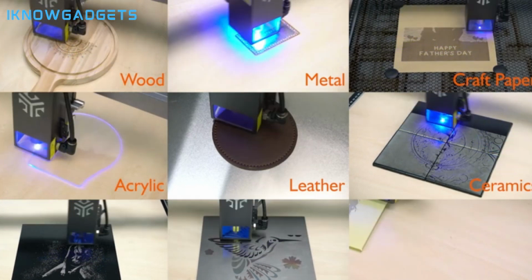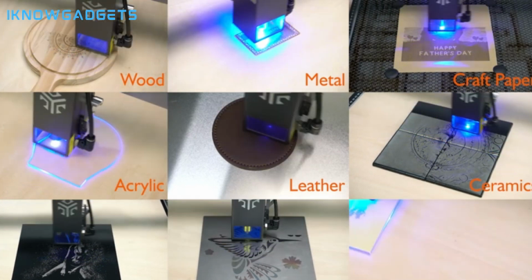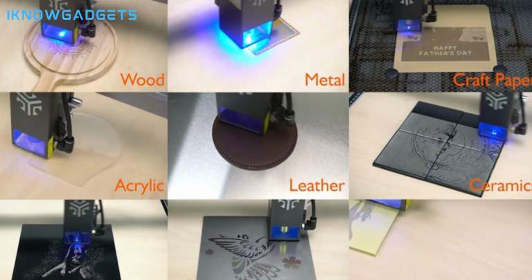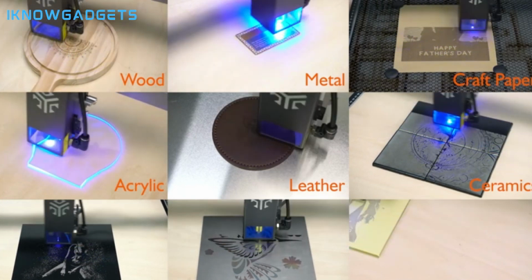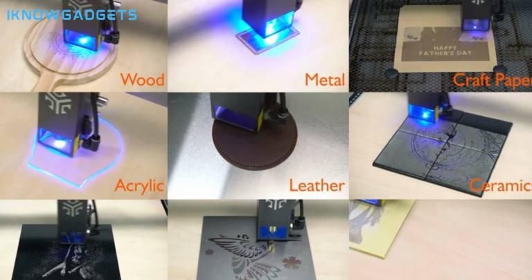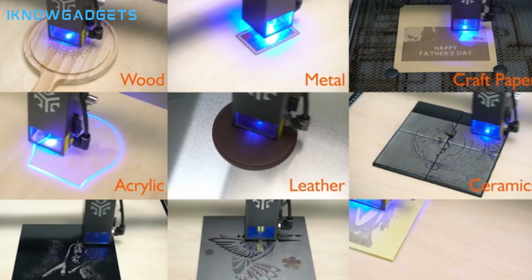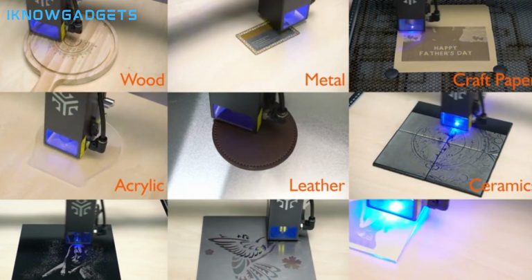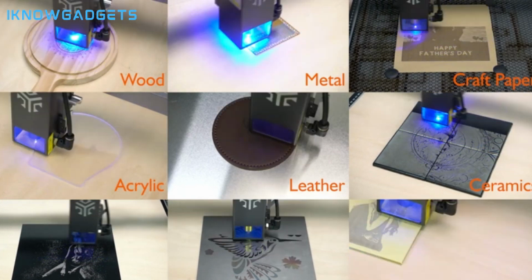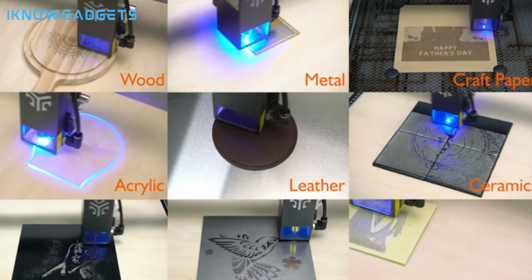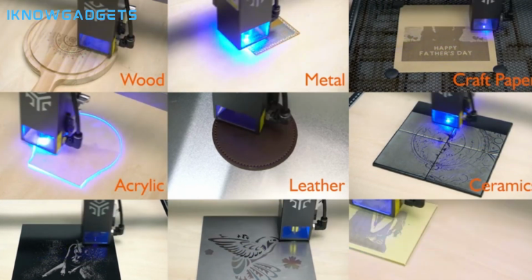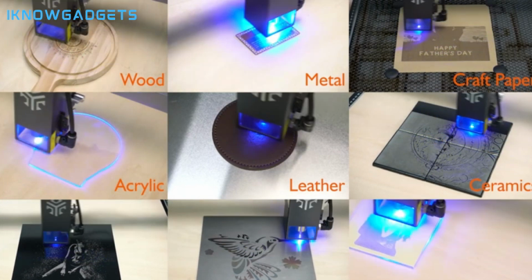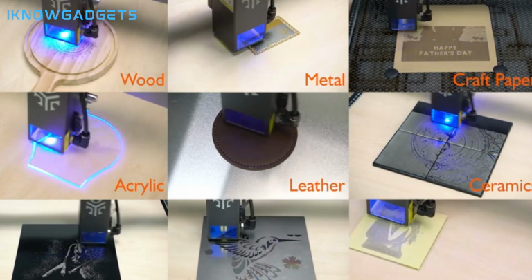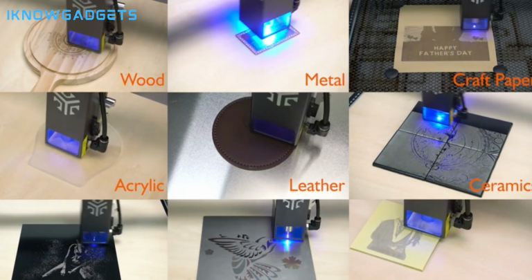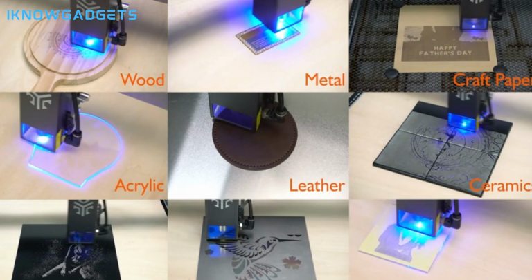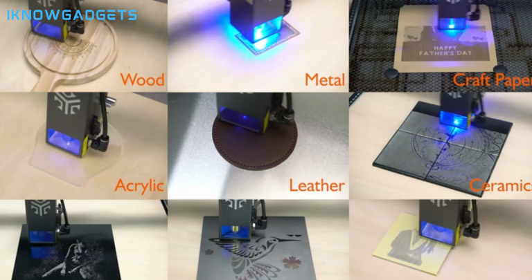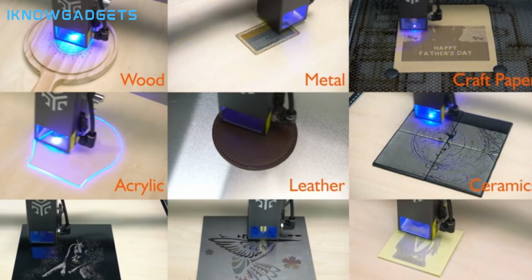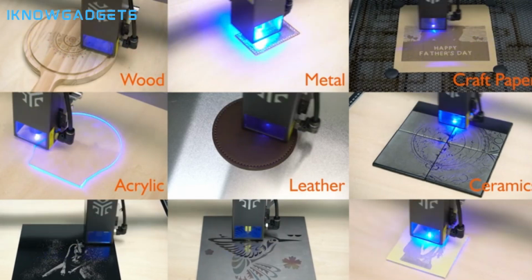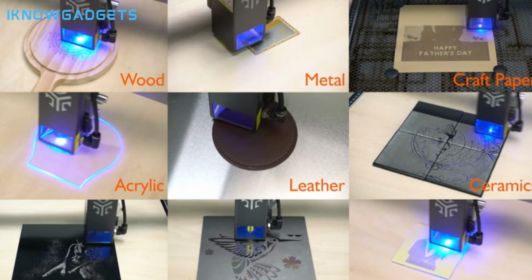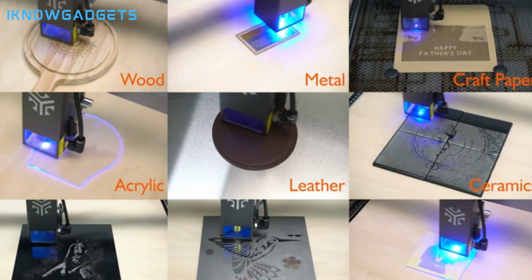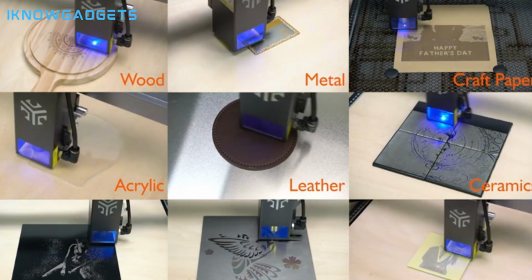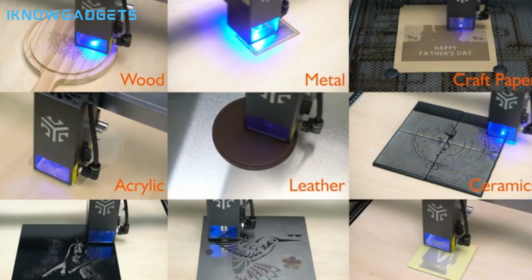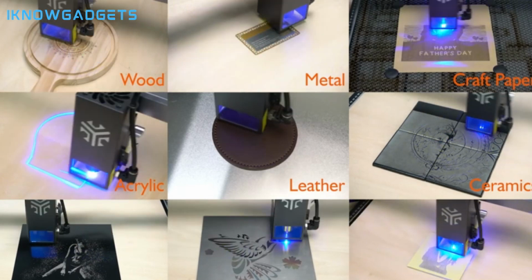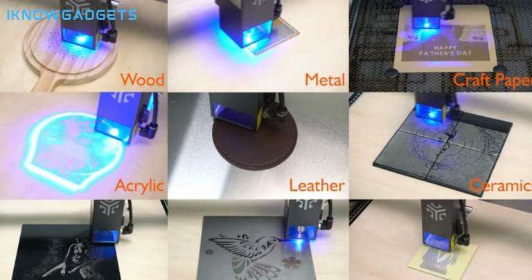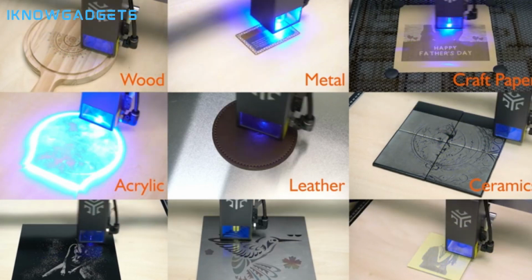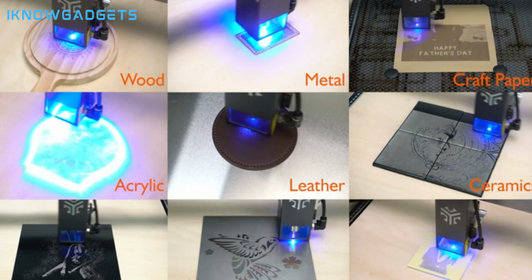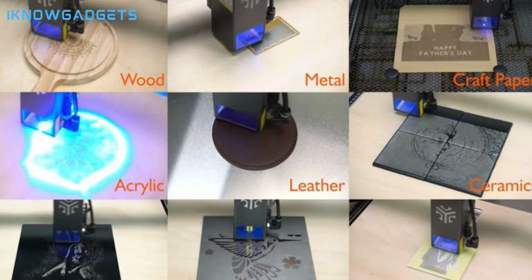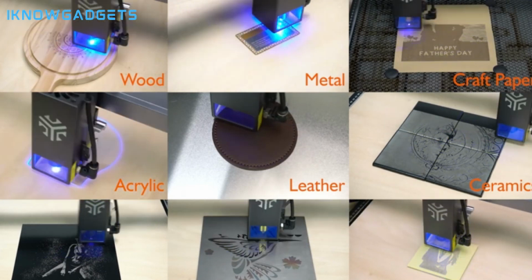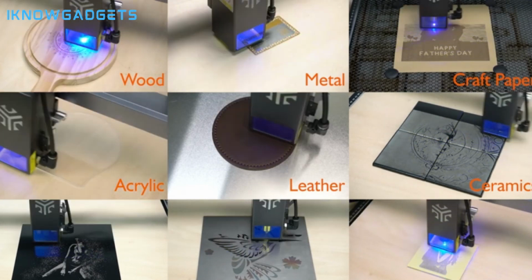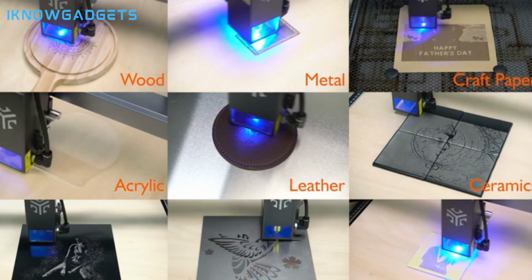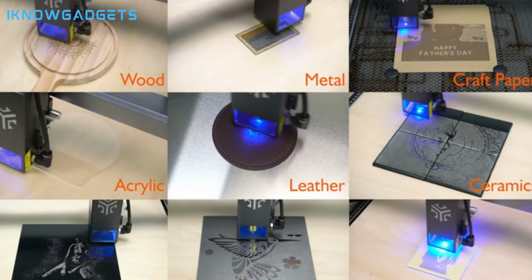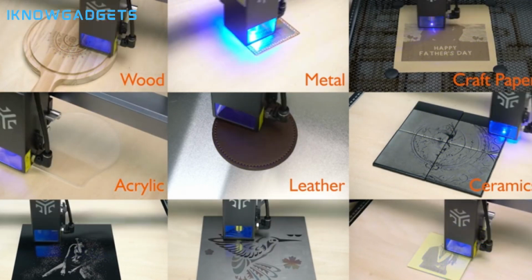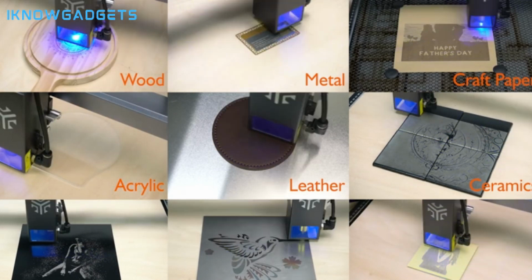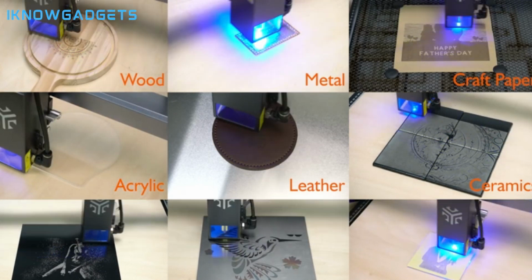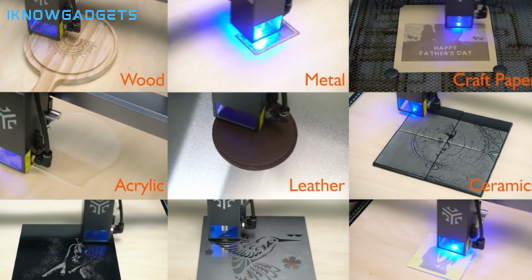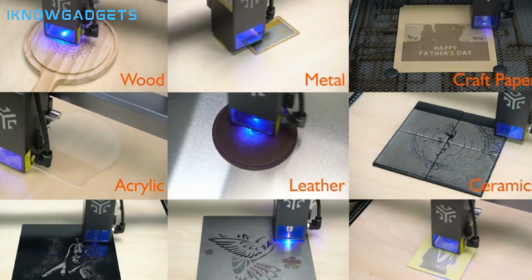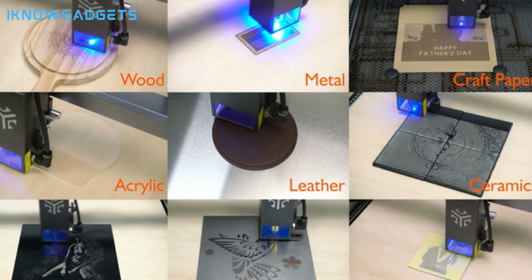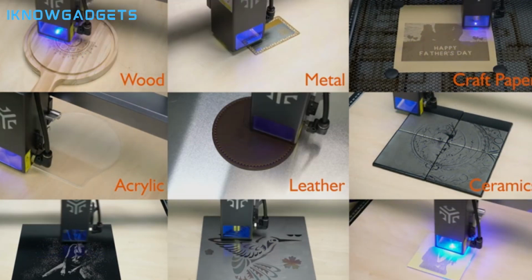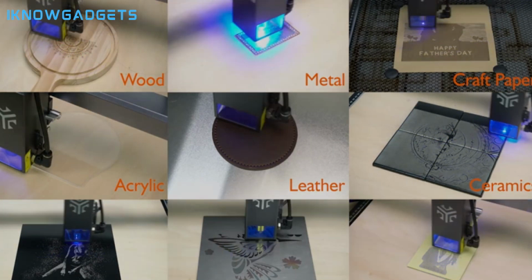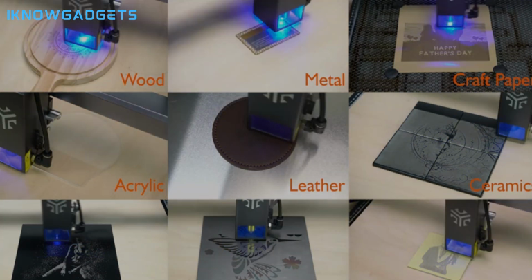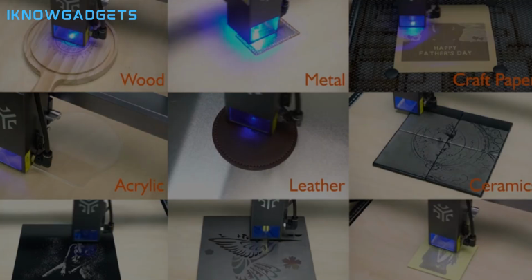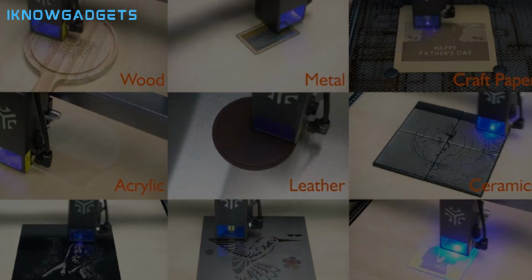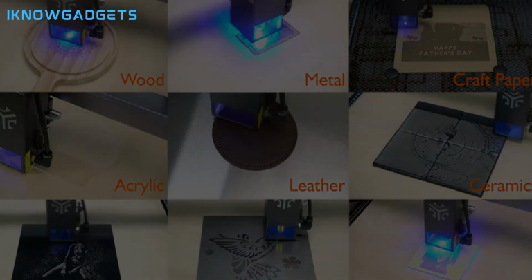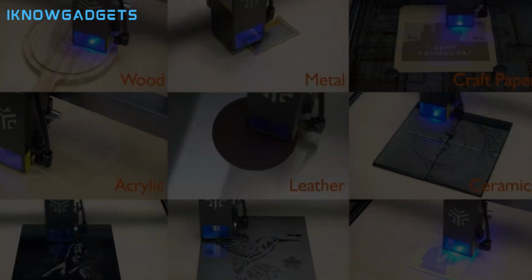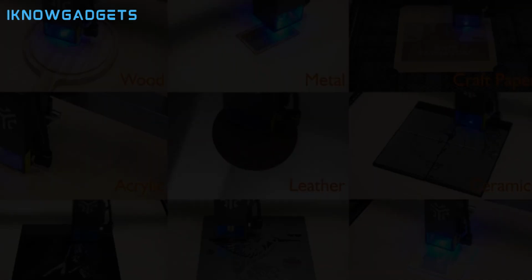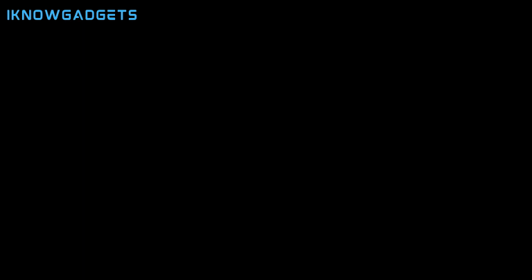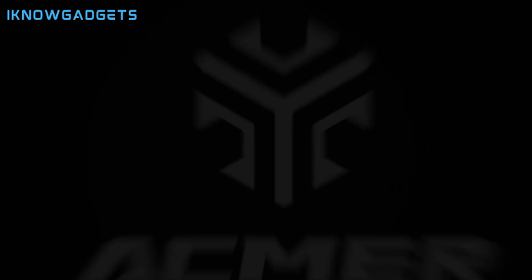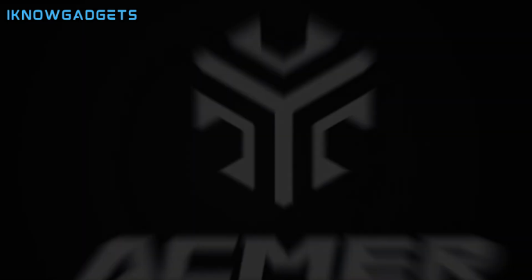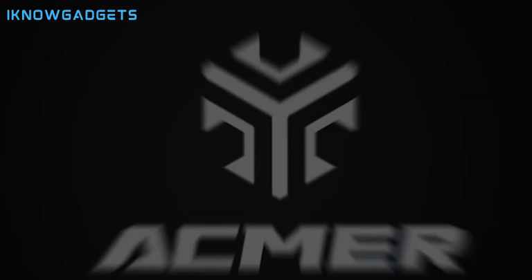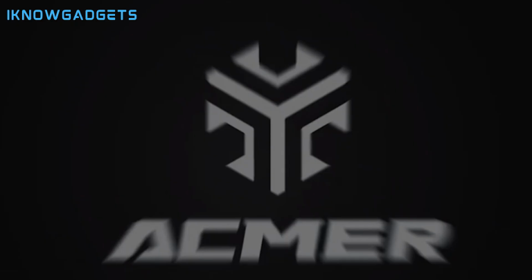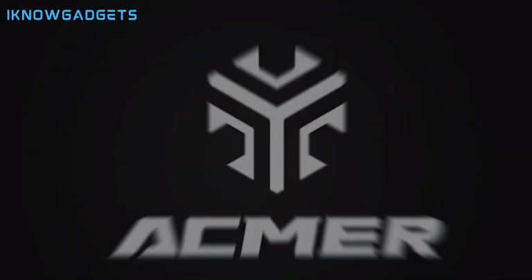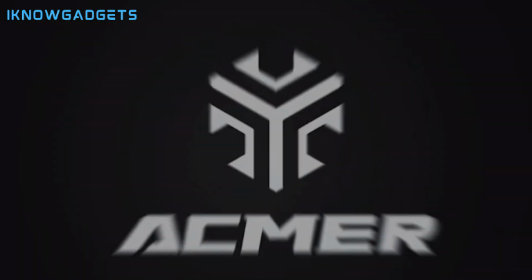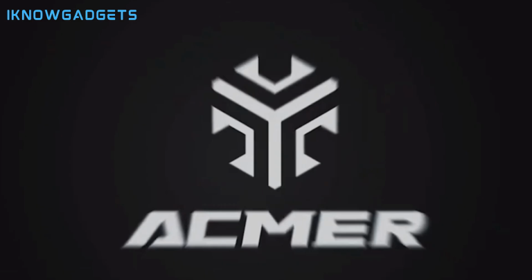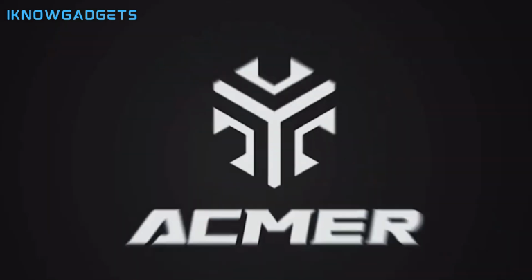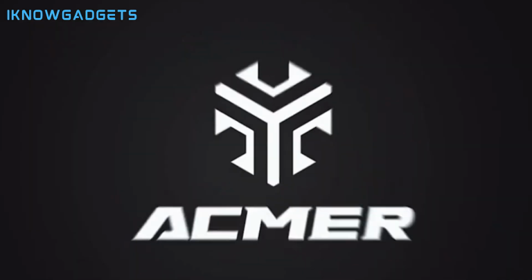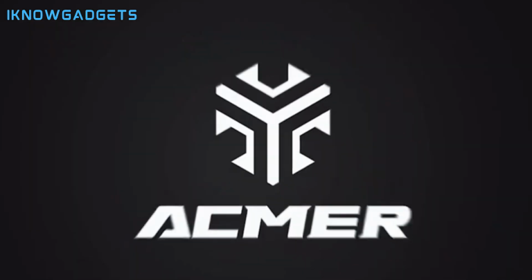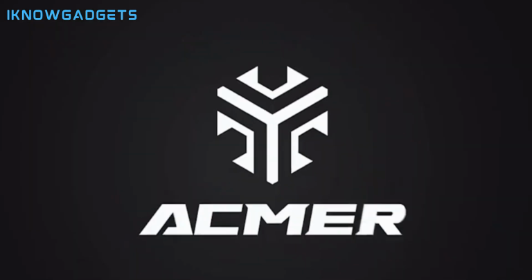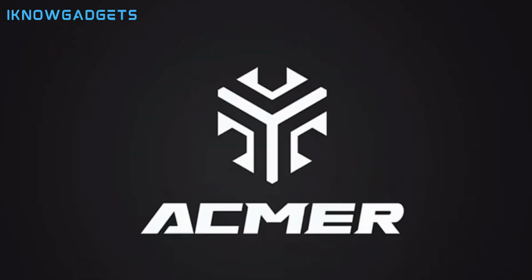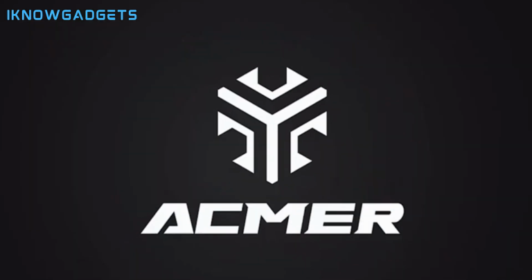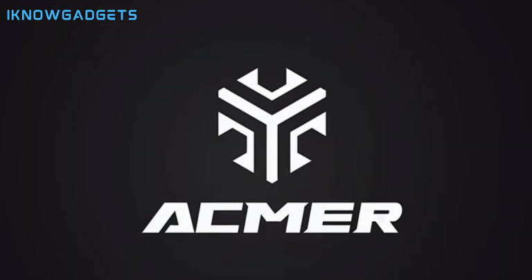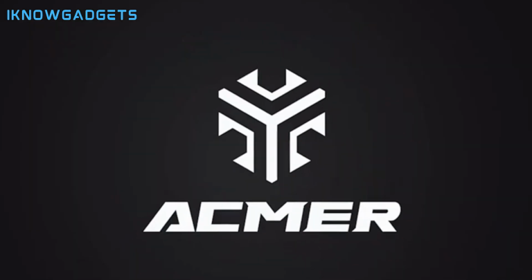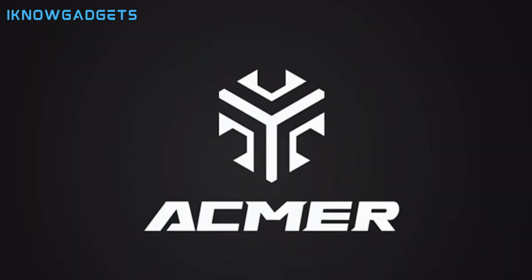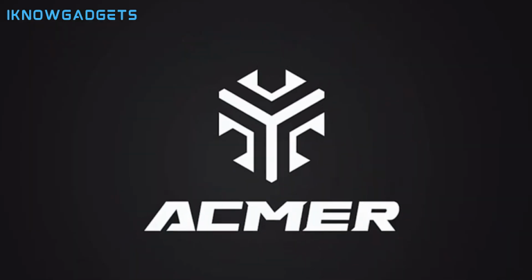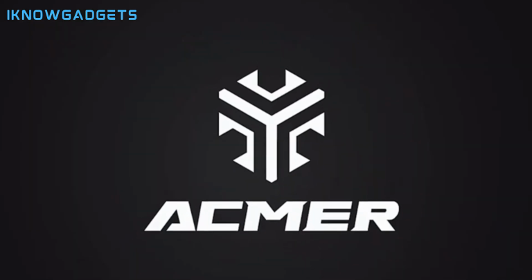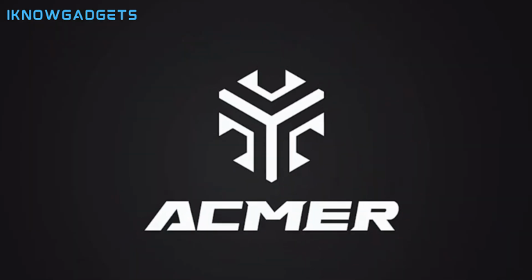Delve deeper into the Akra P2 Laser Engraver by checking the links in the description for detailed insights and reviews.